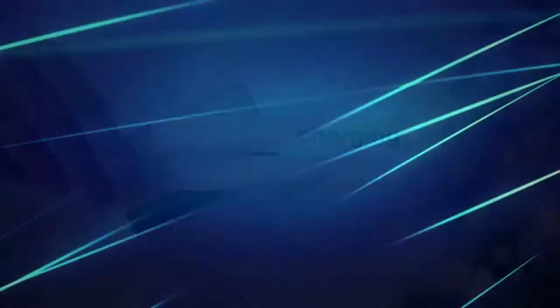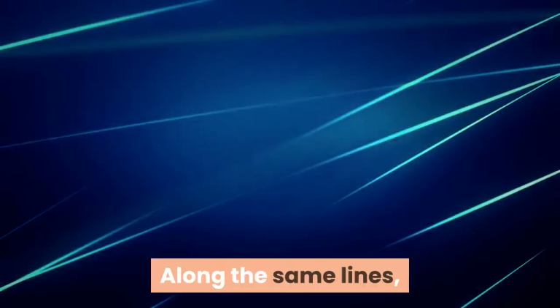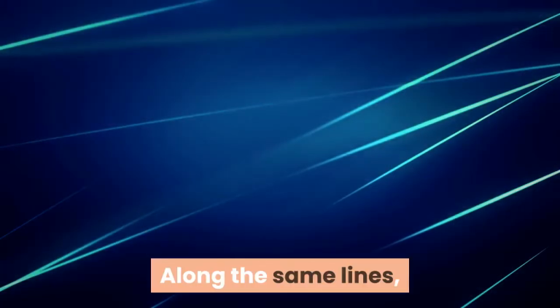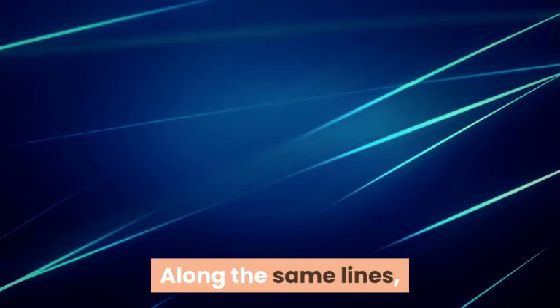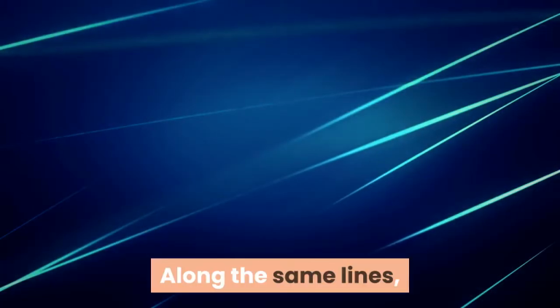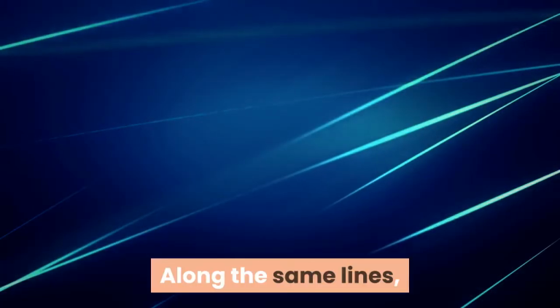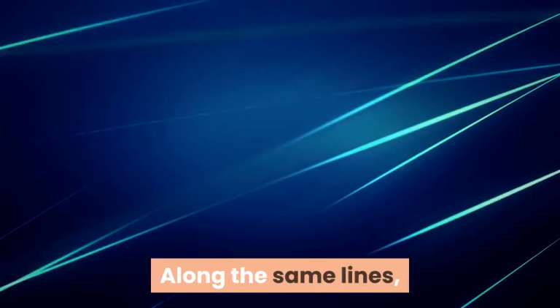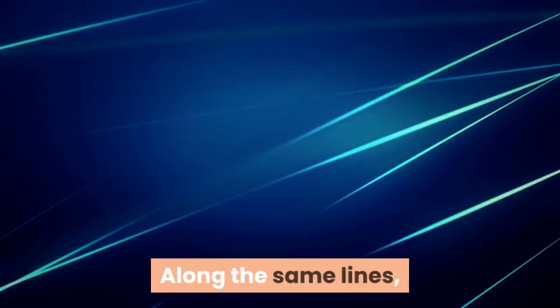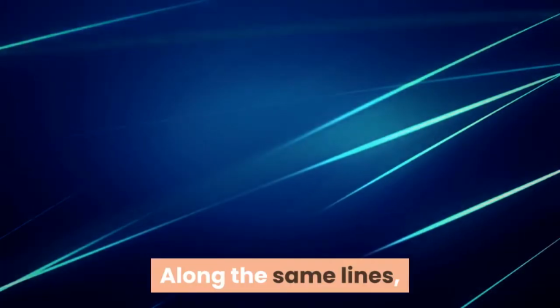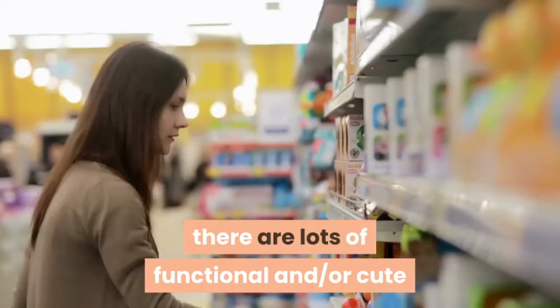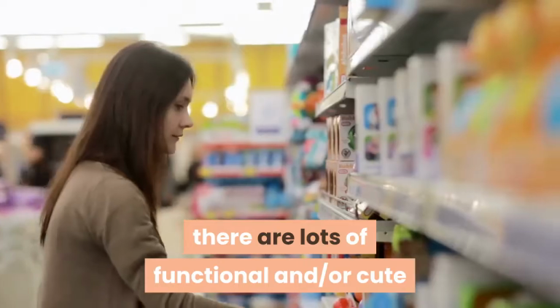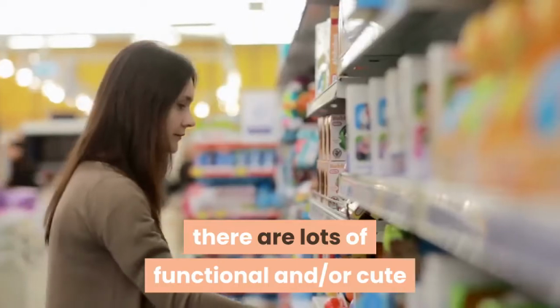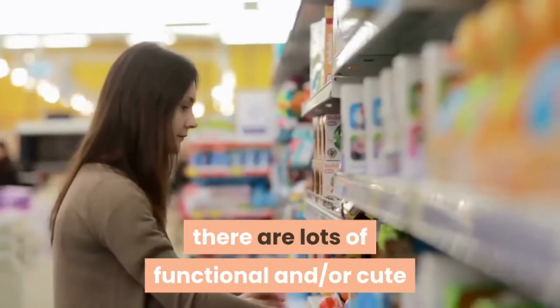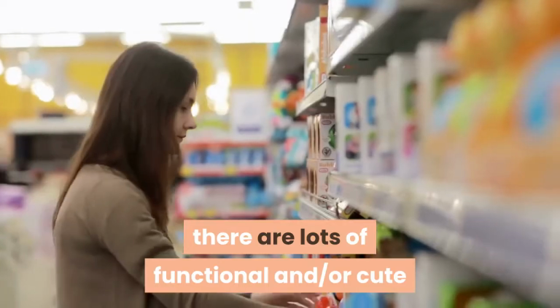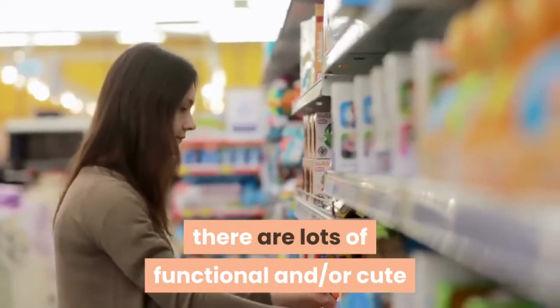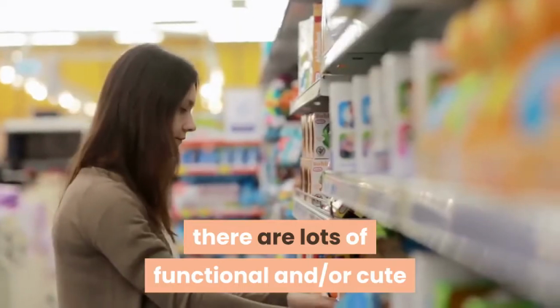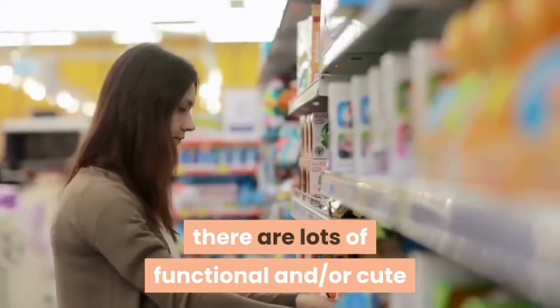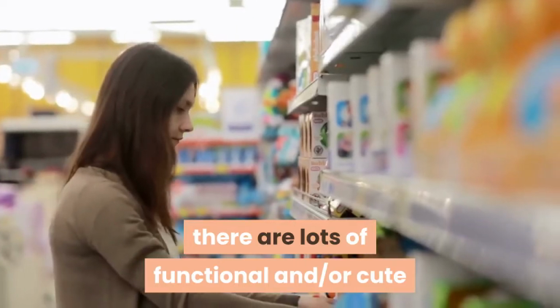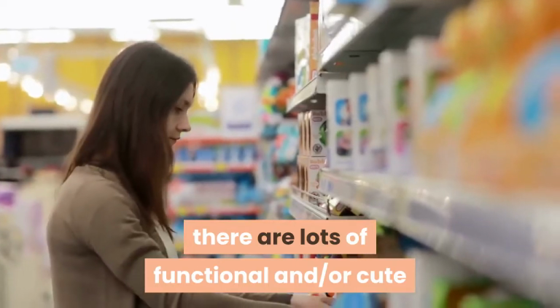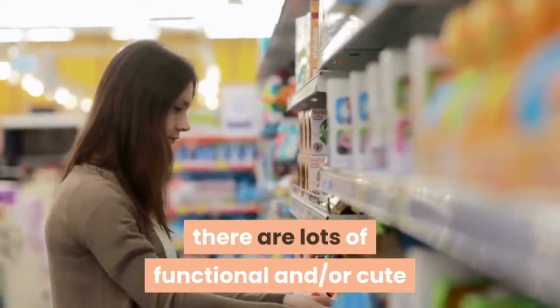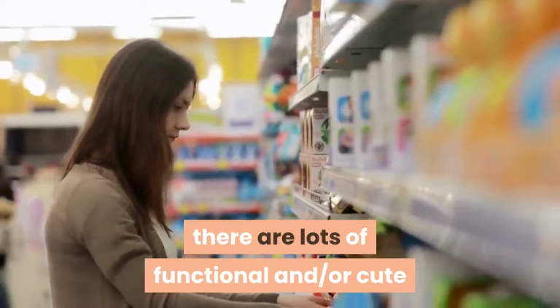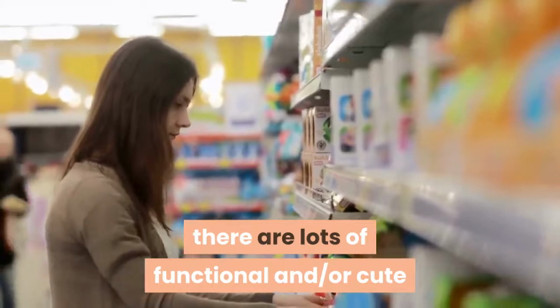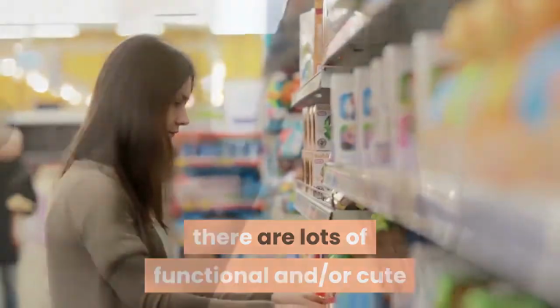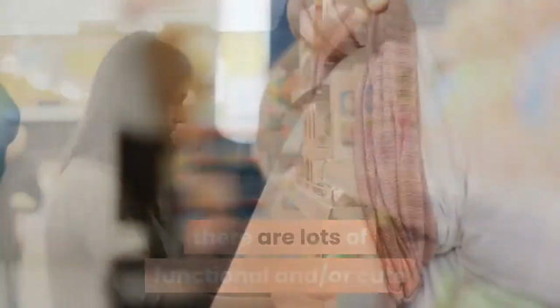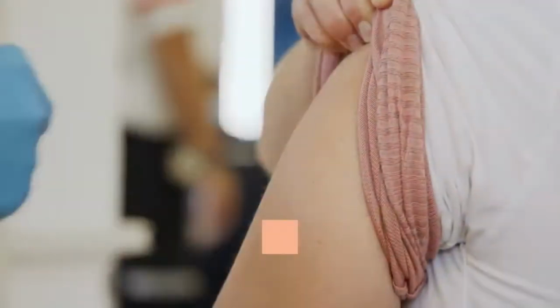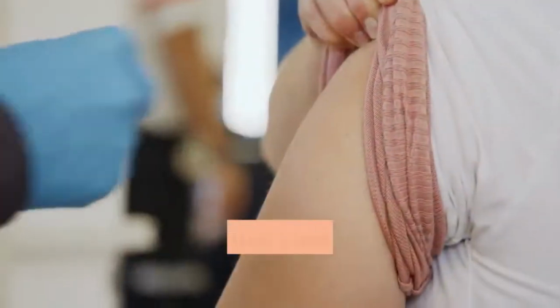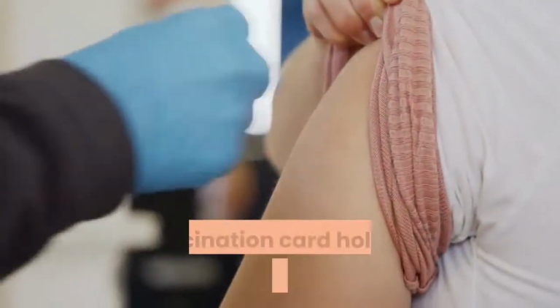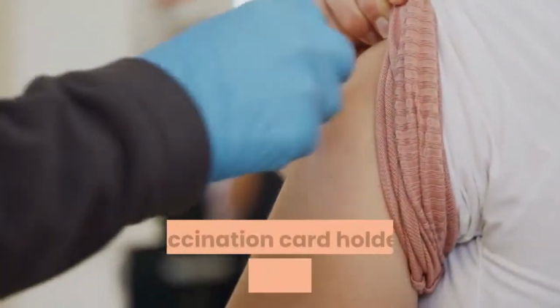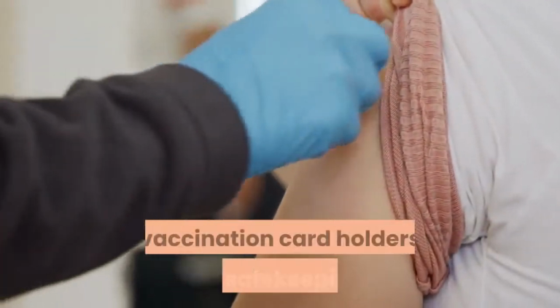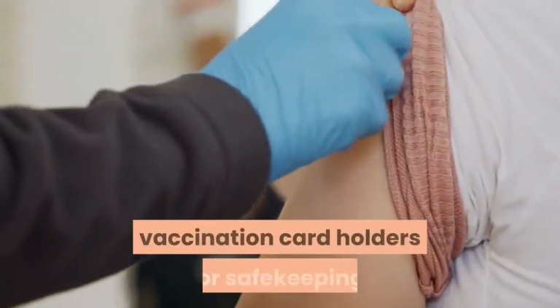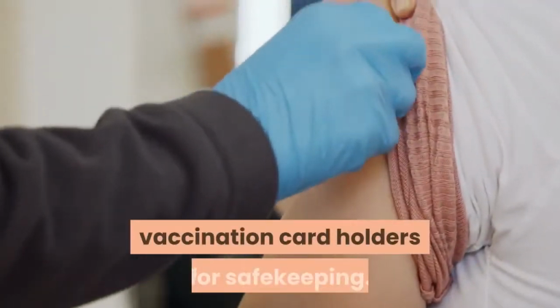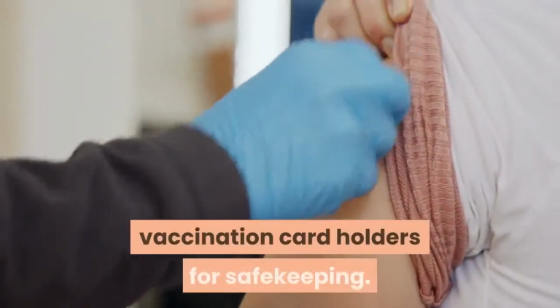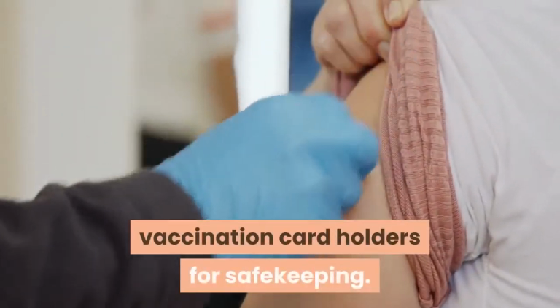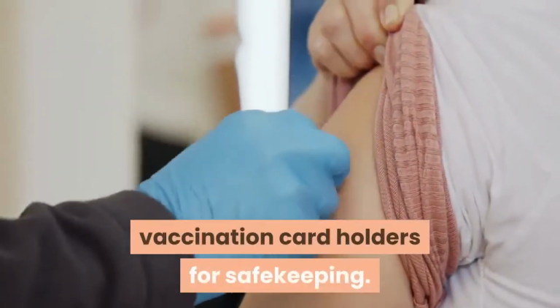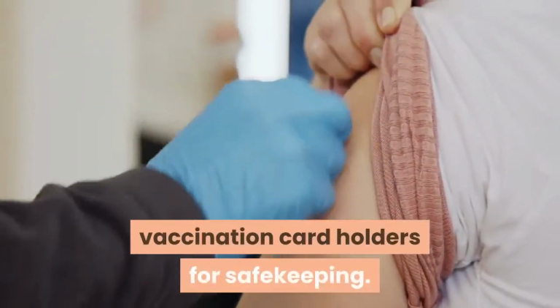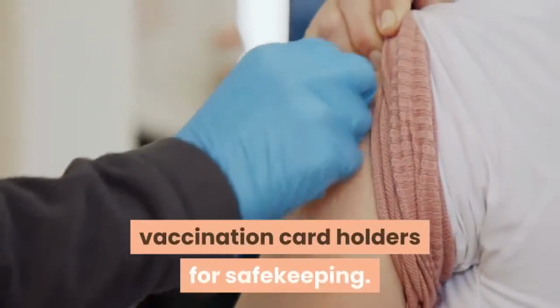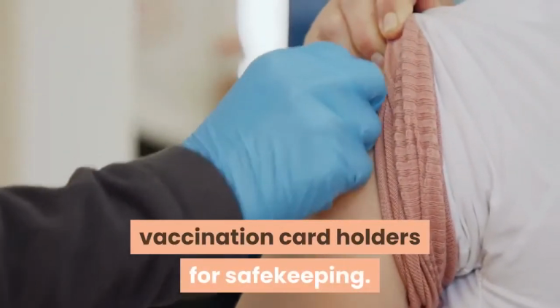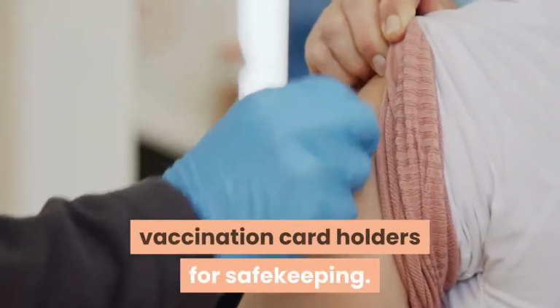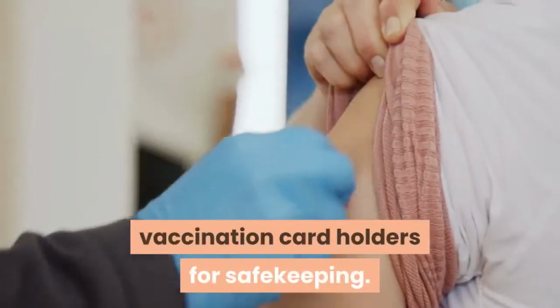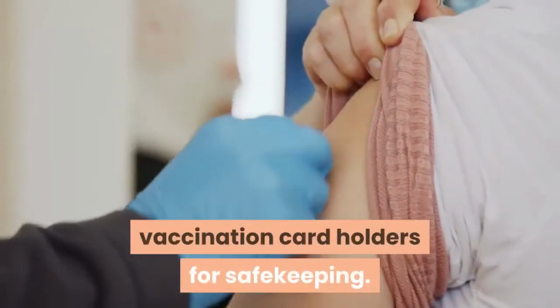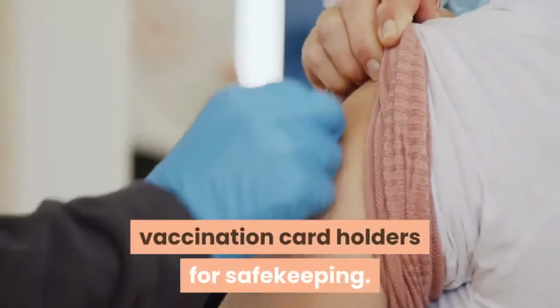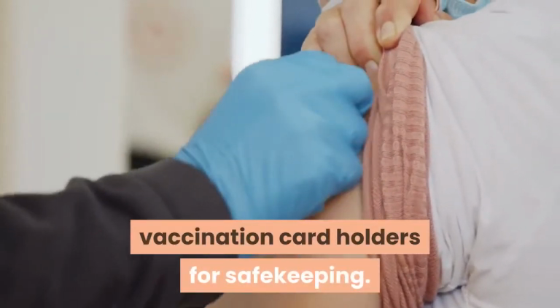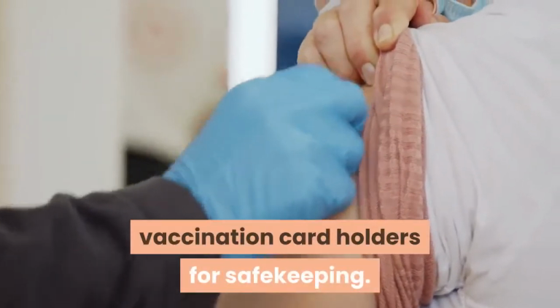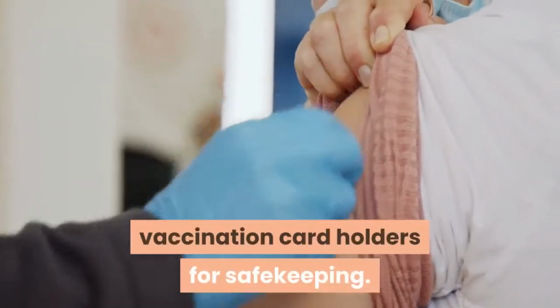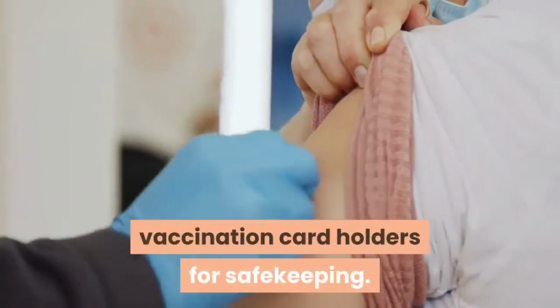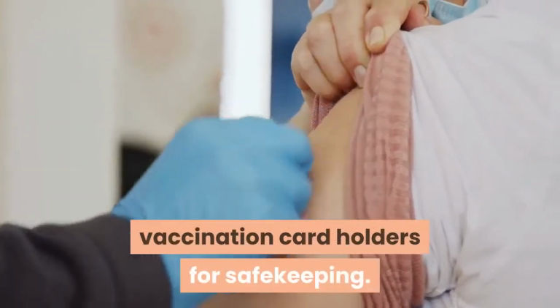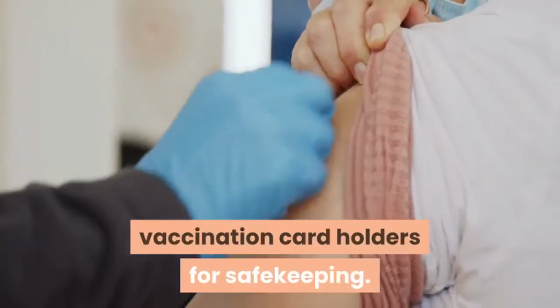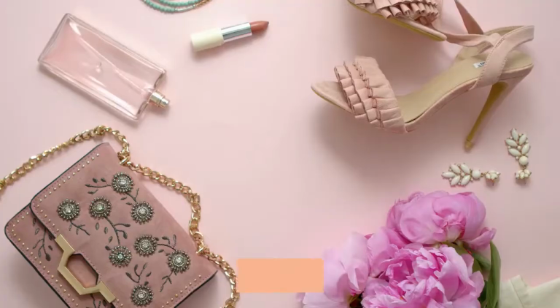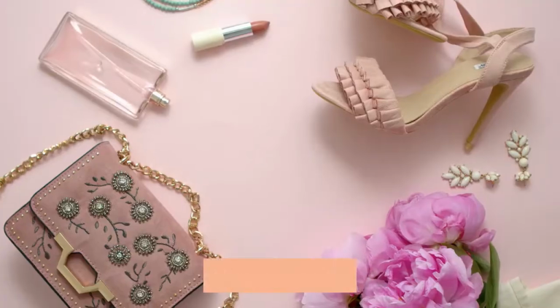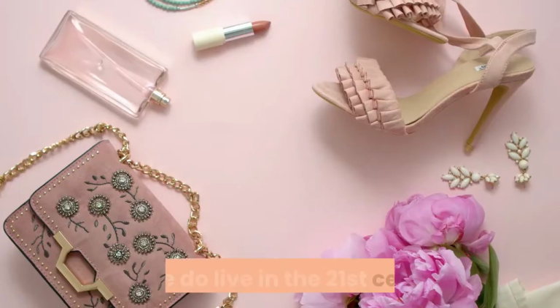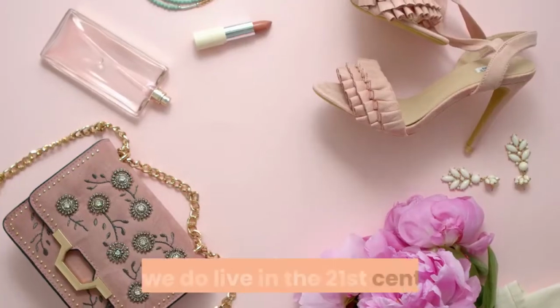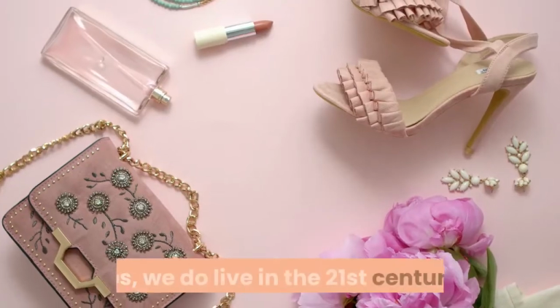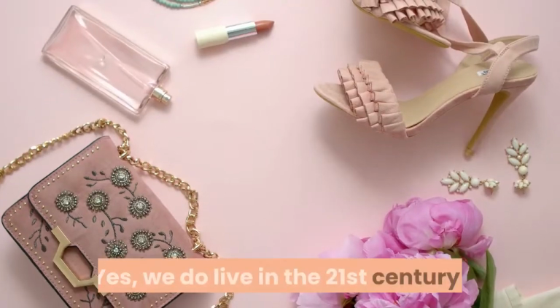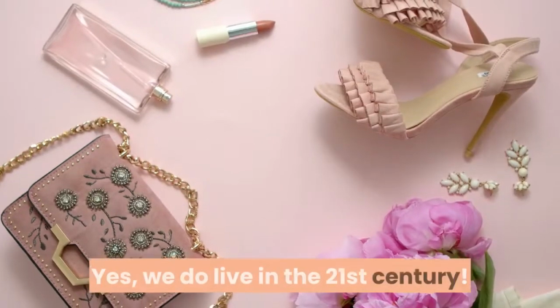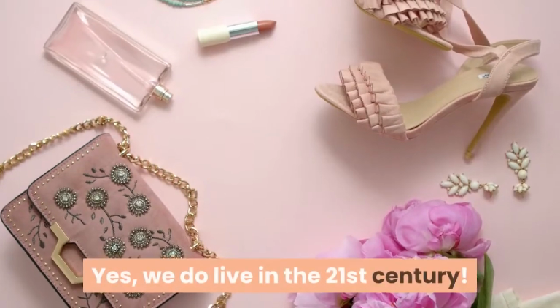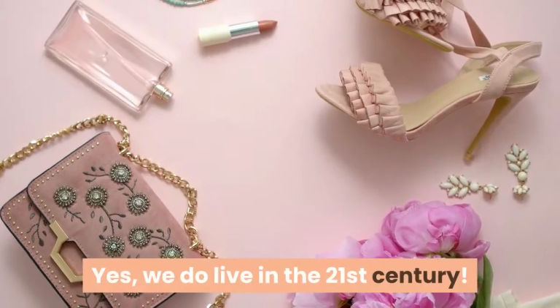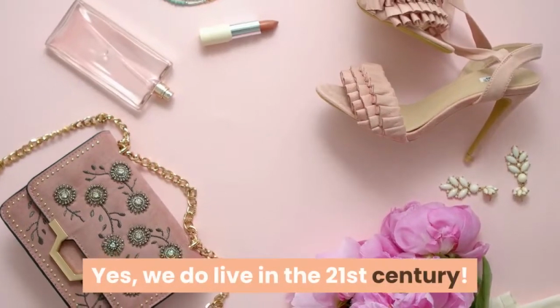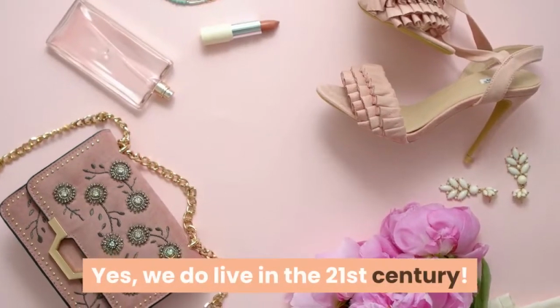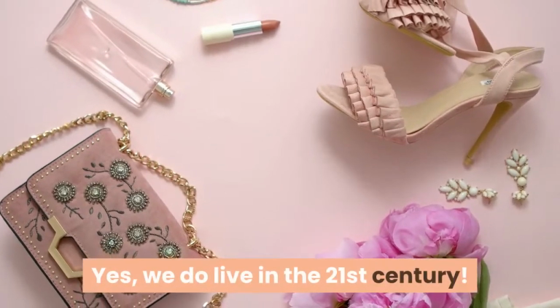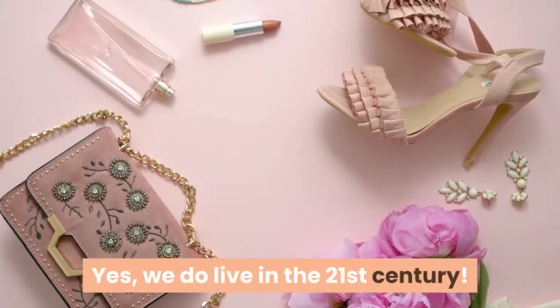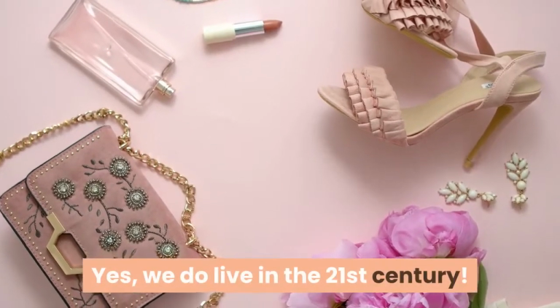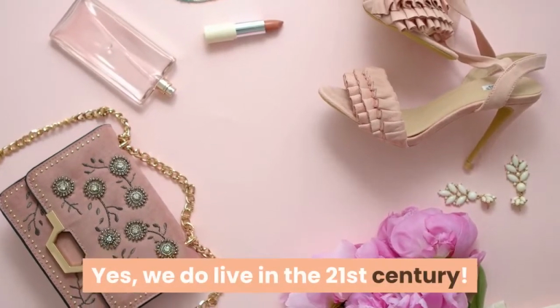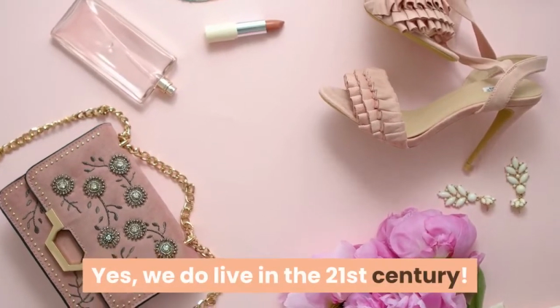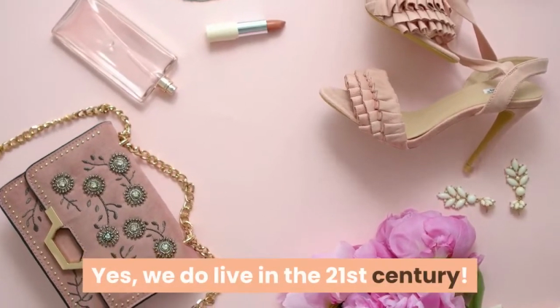Along the same lines, there are lots of functional and or cute vaccination card holders for safekeeping. Yes, we do live in the 21st century.